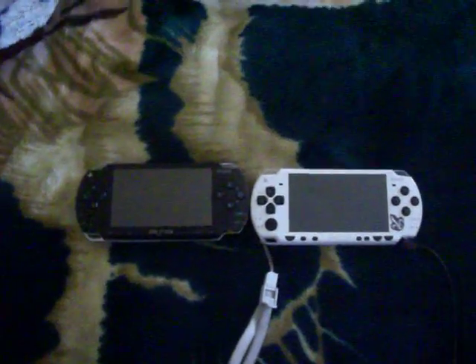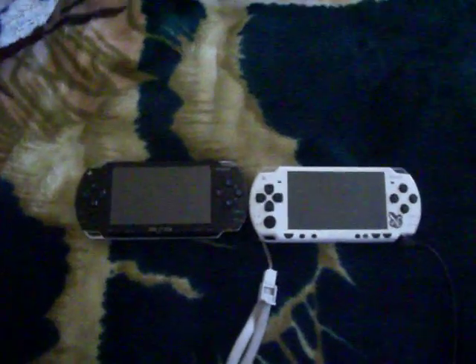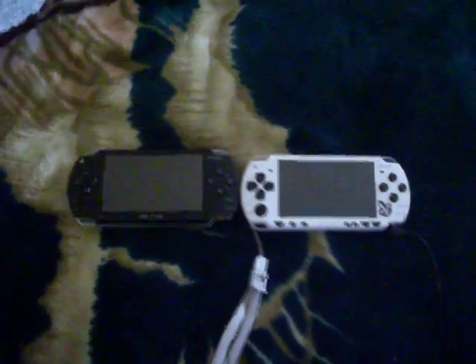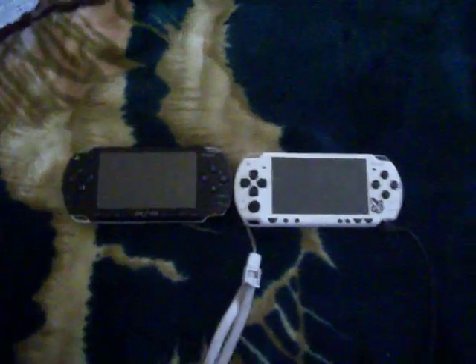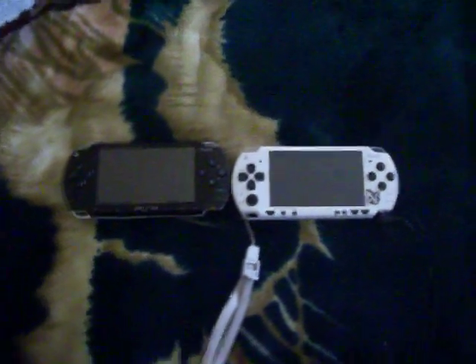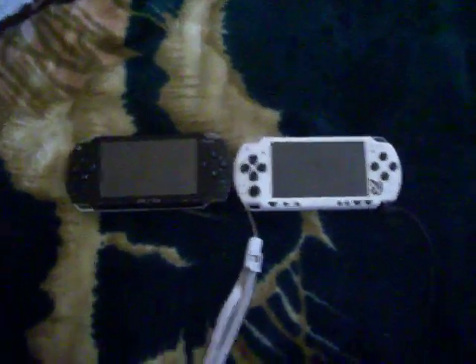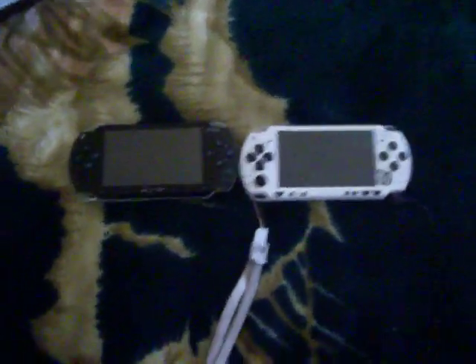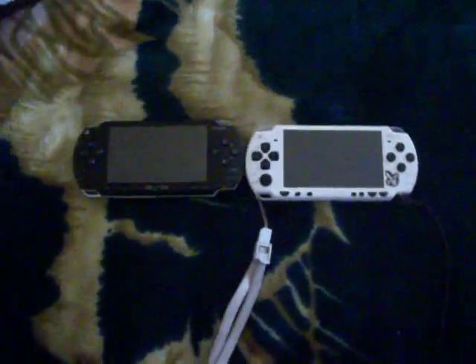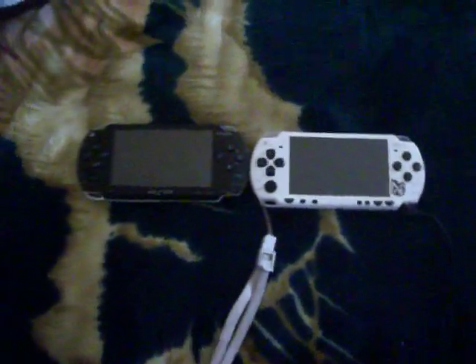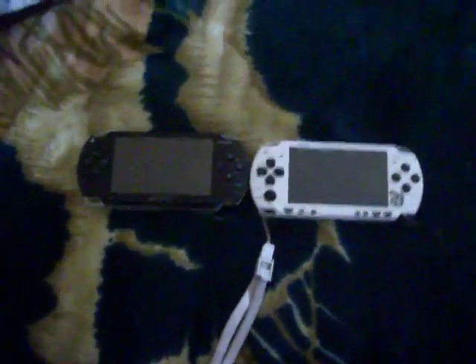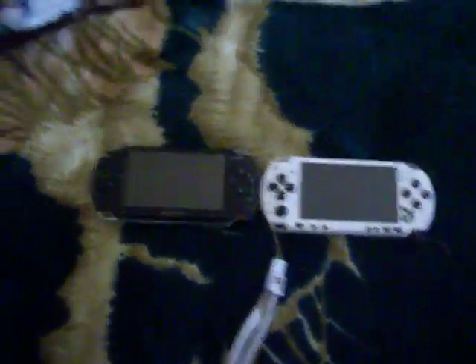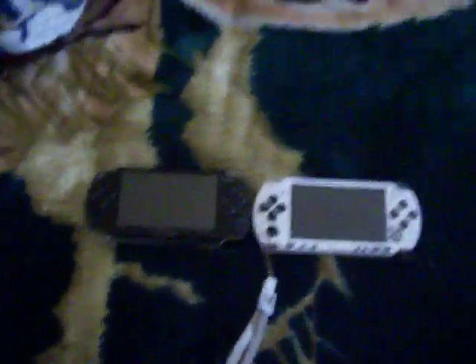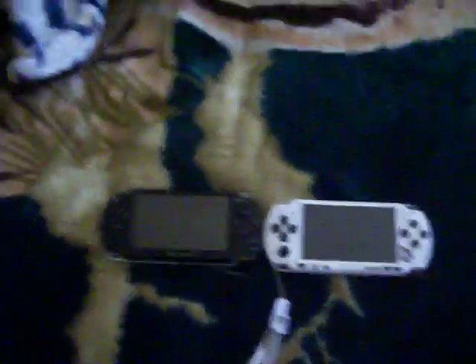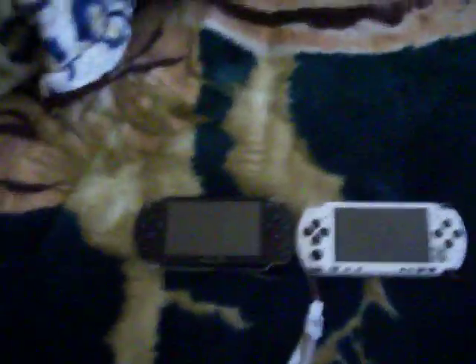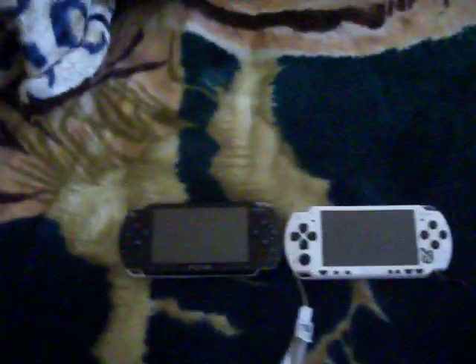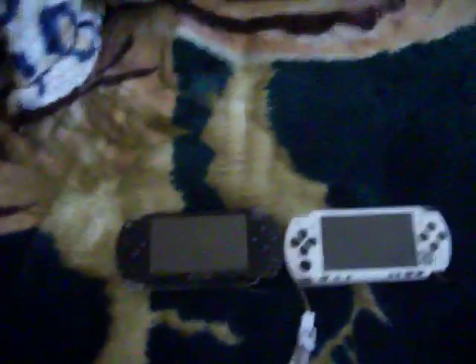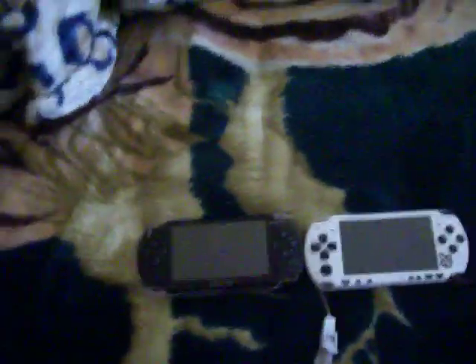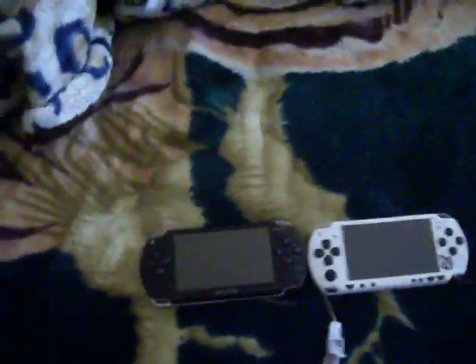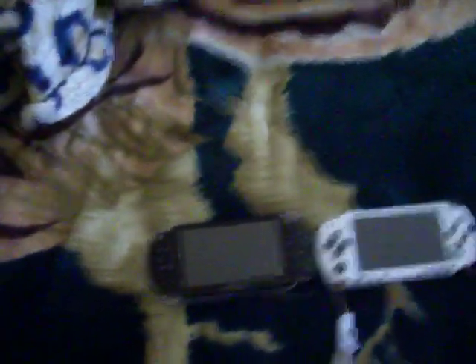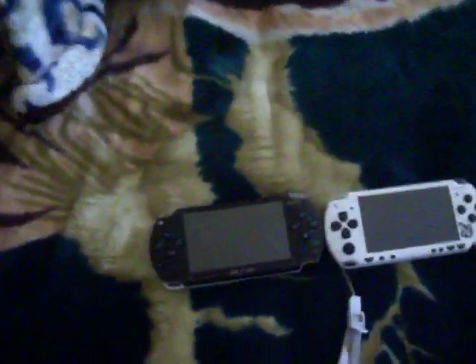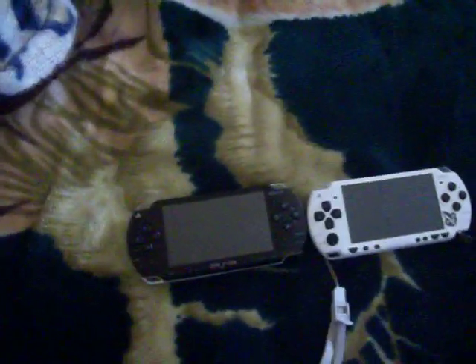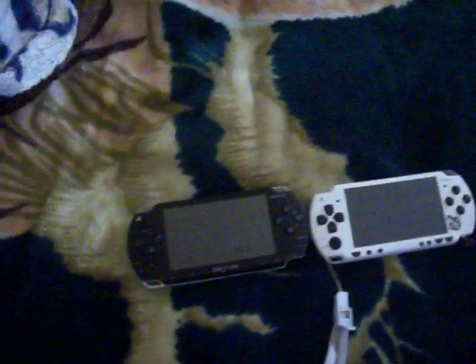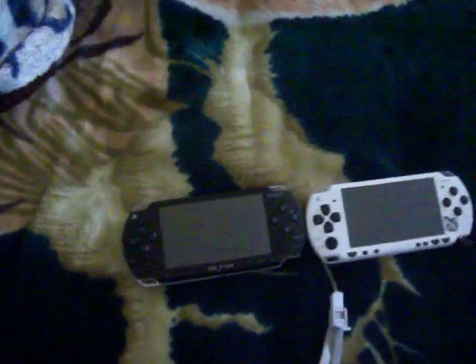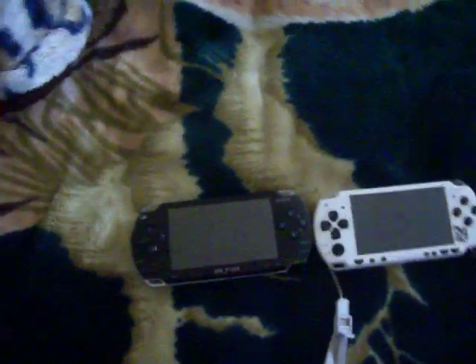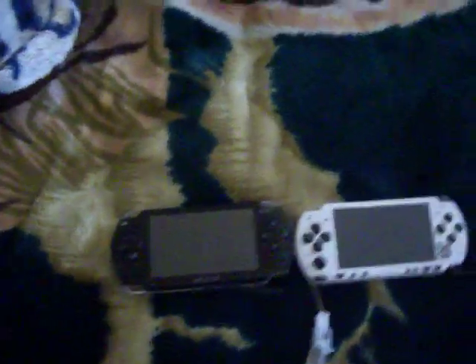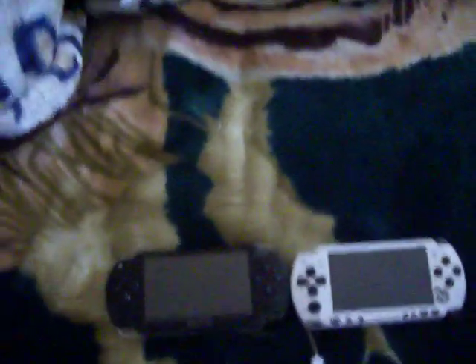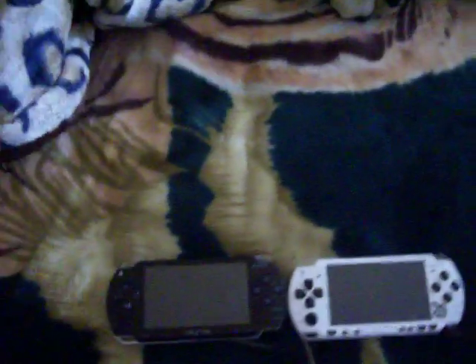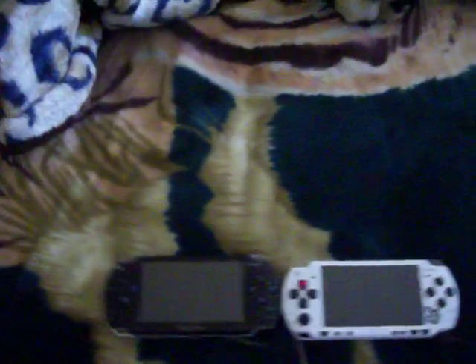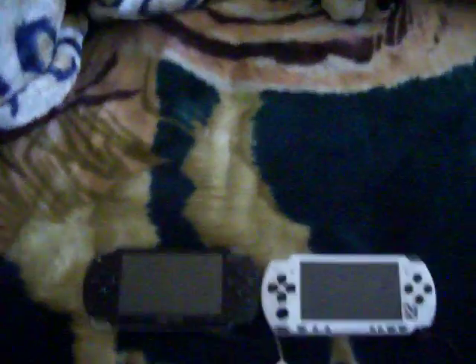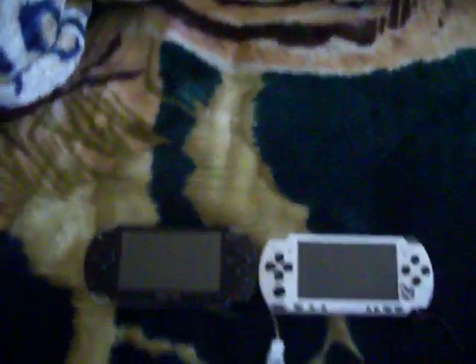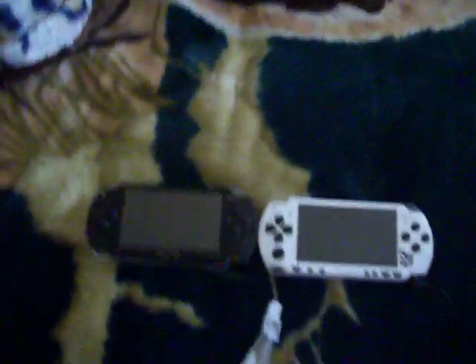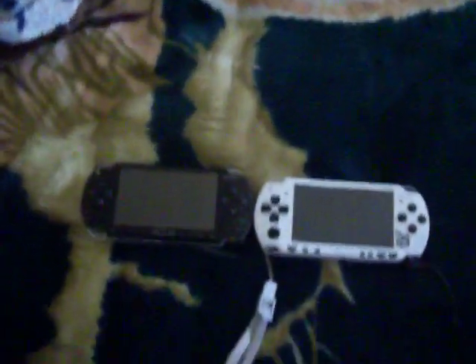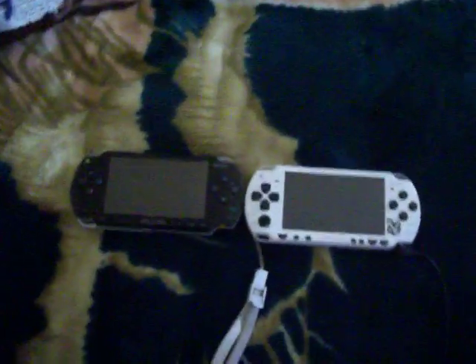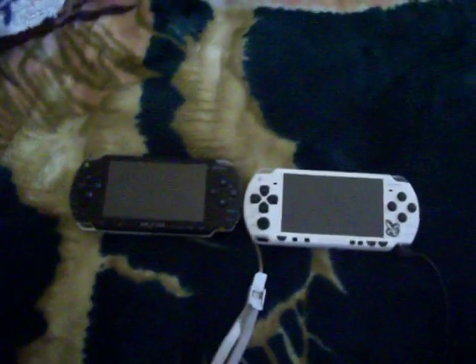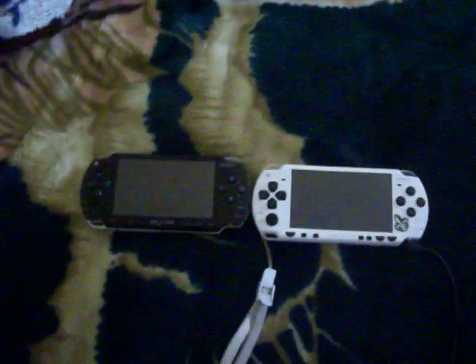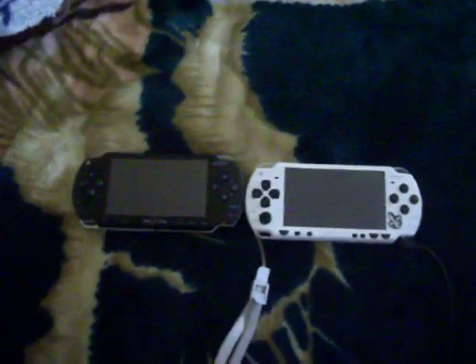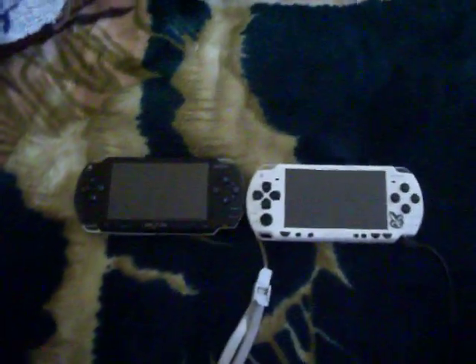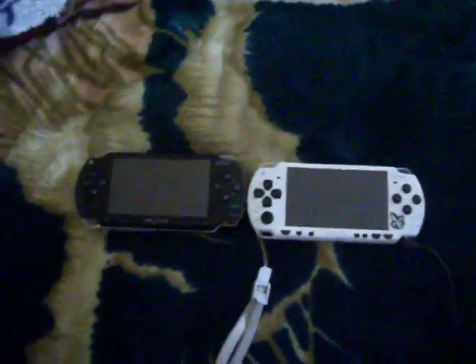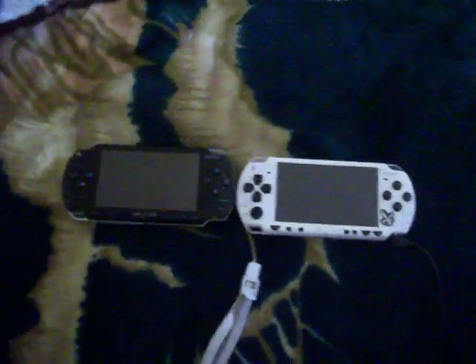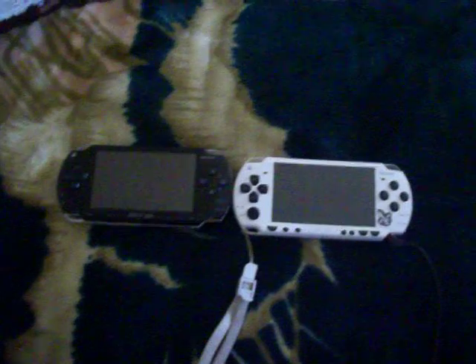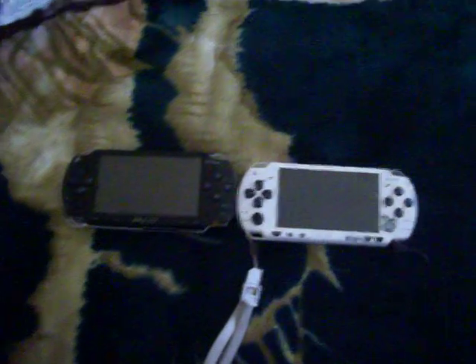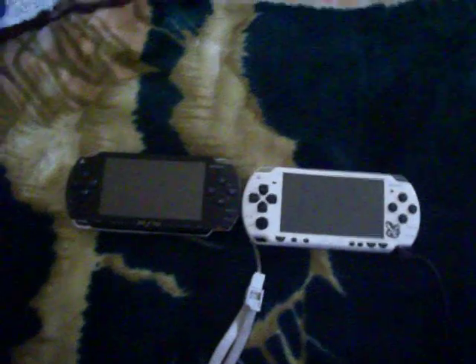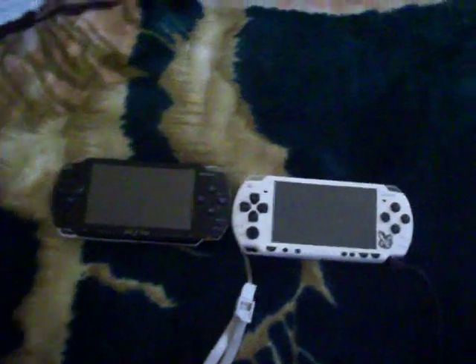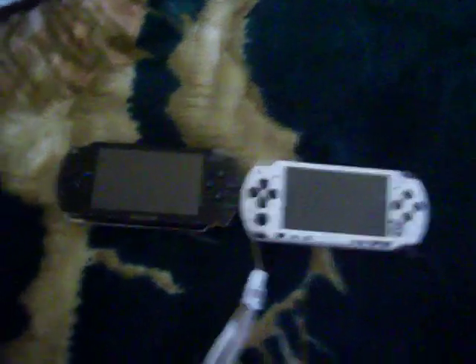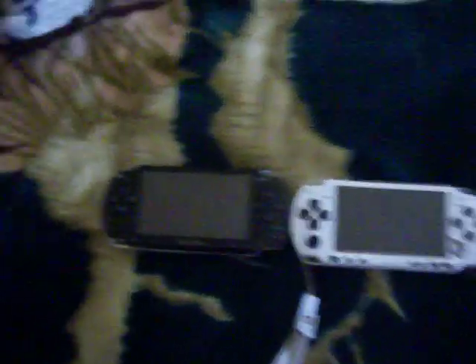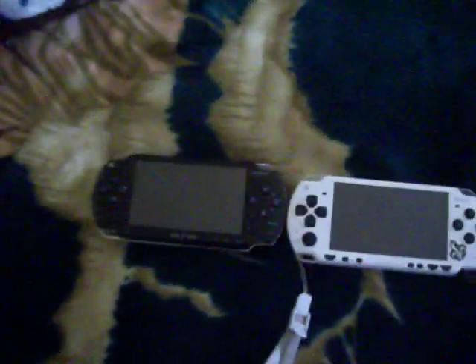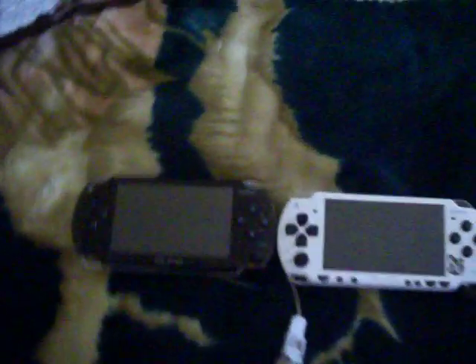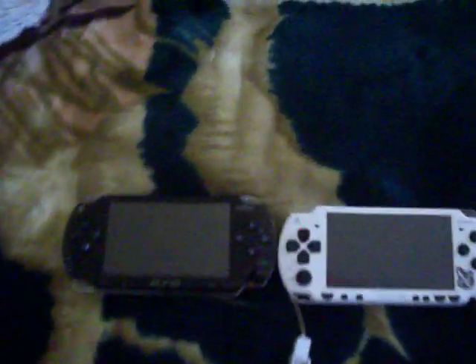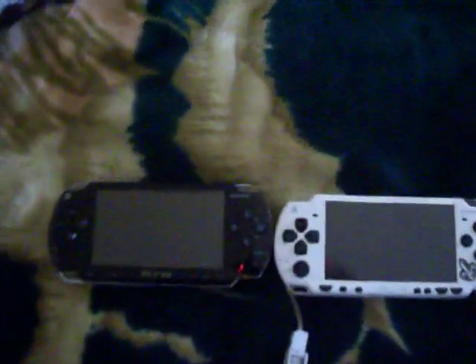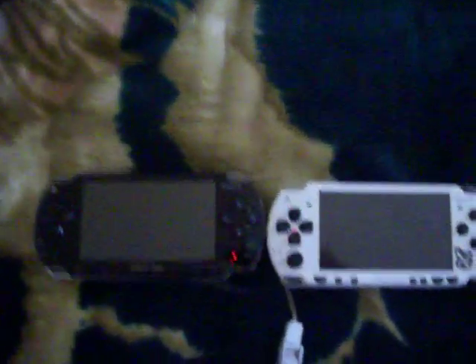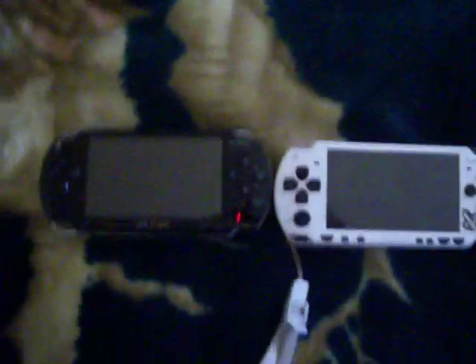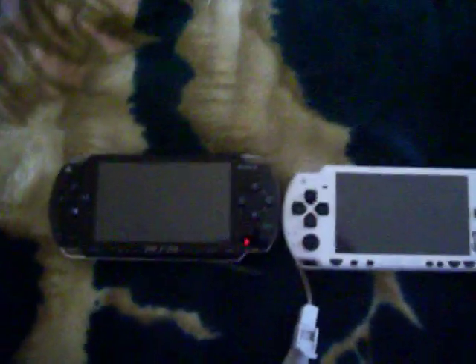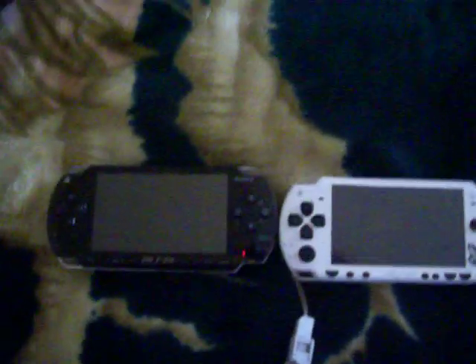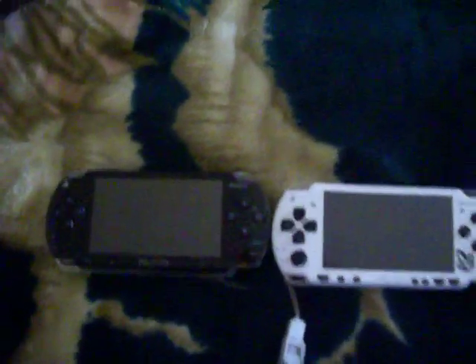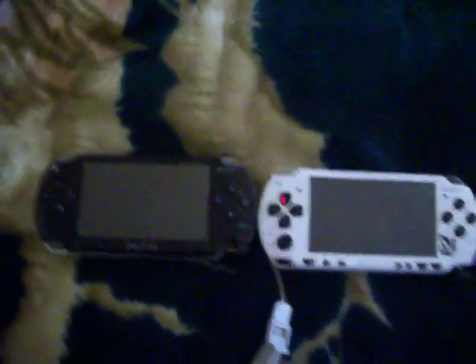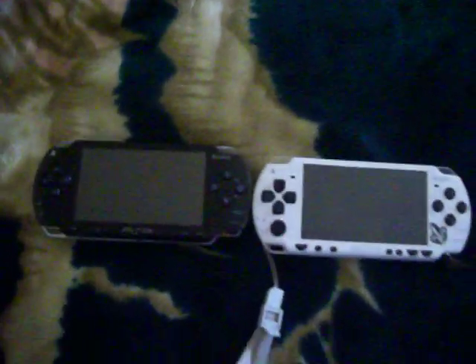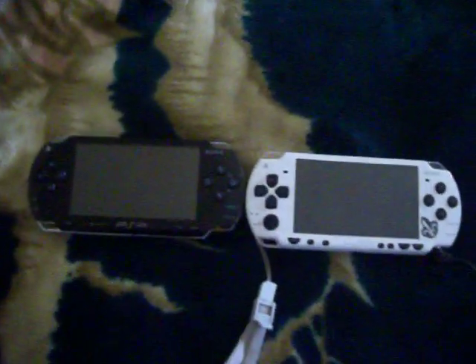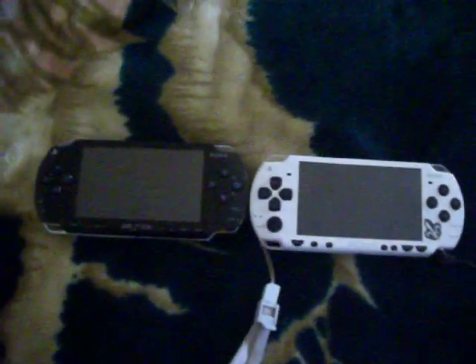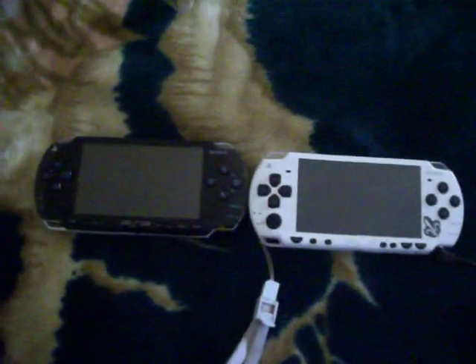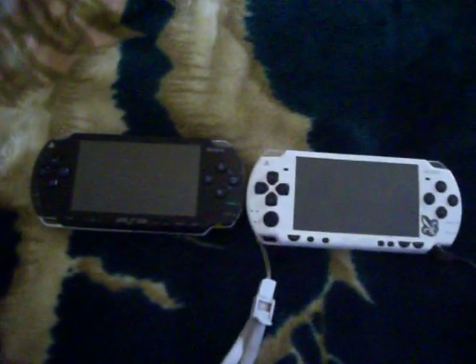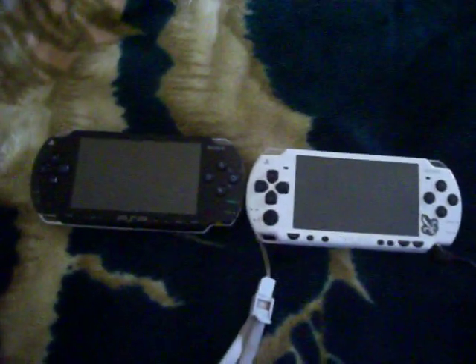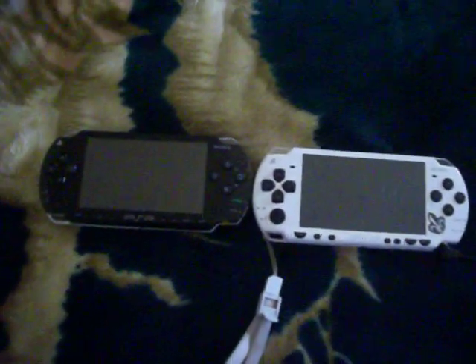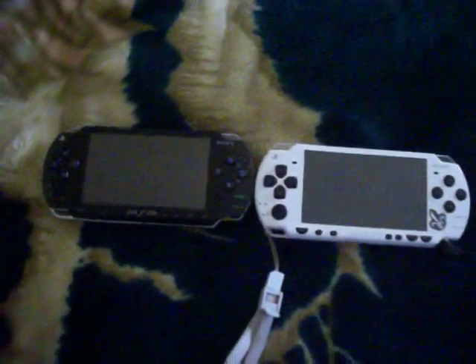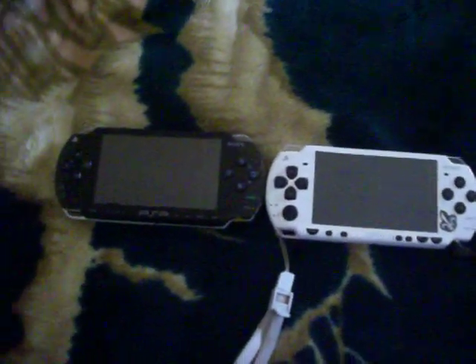Hello and bonjour YouTube! This is MK Masters and today I'm going to show you how to unbrick your PSP.